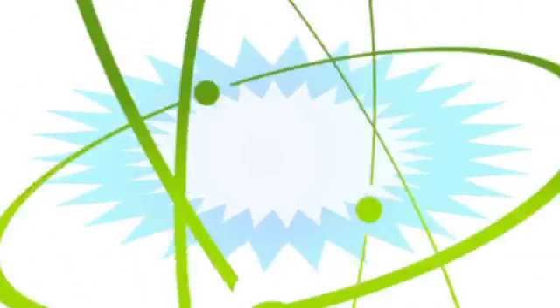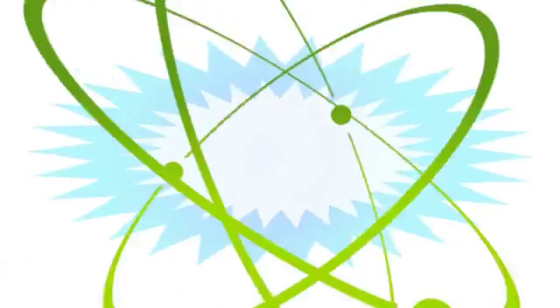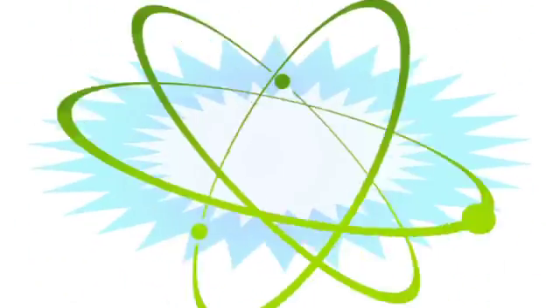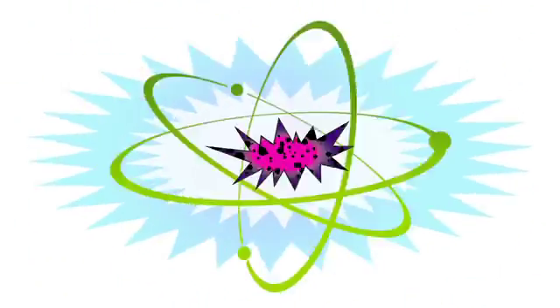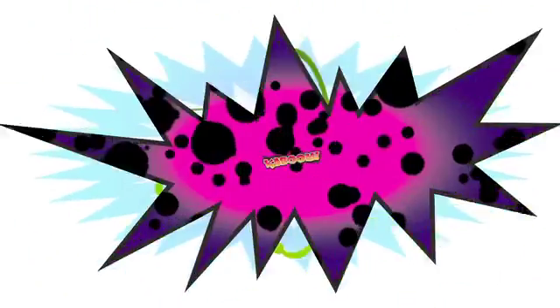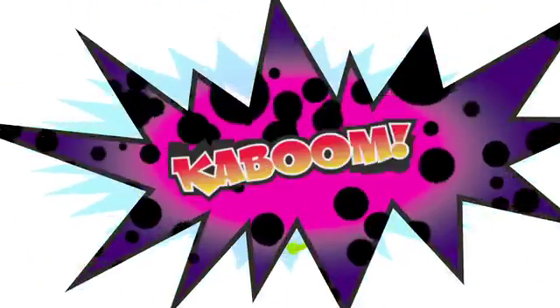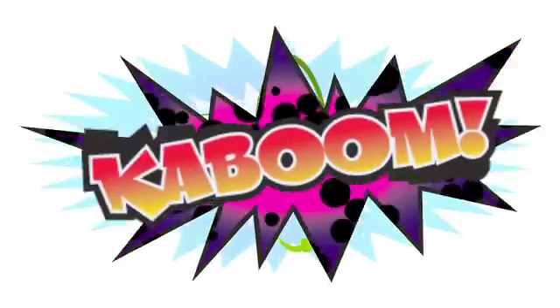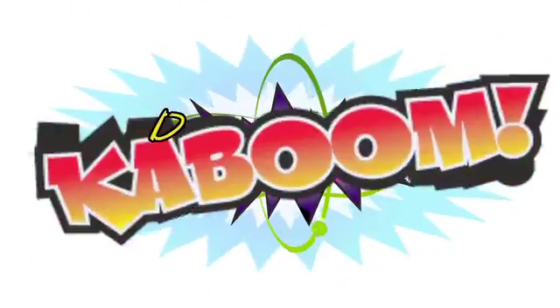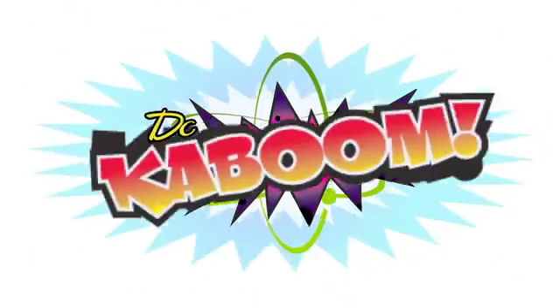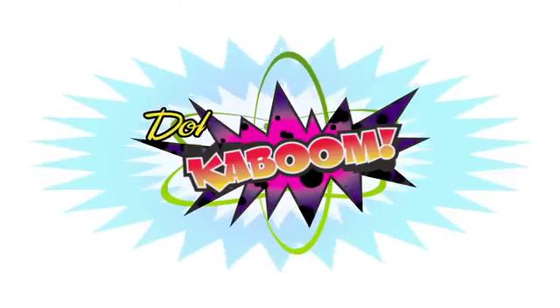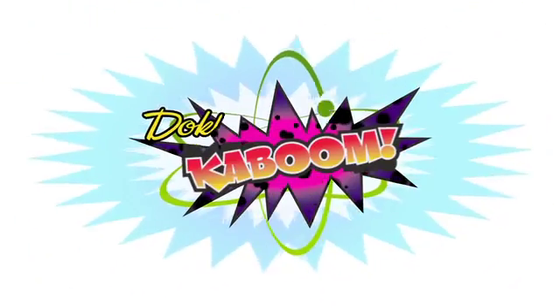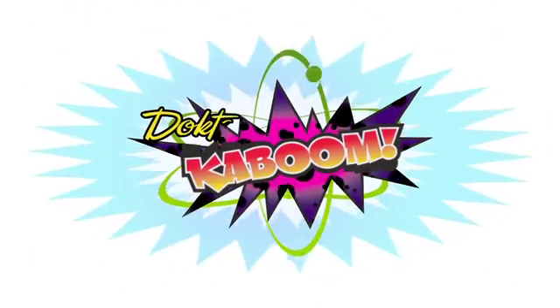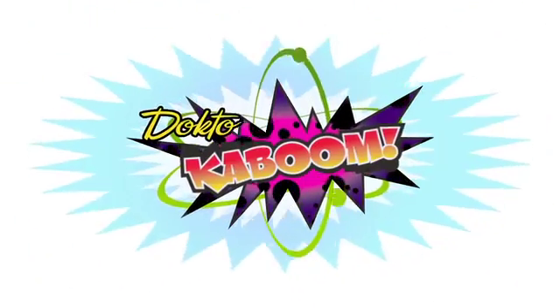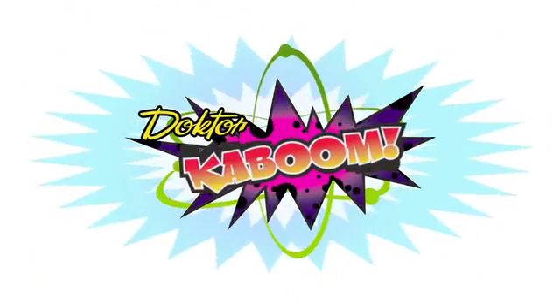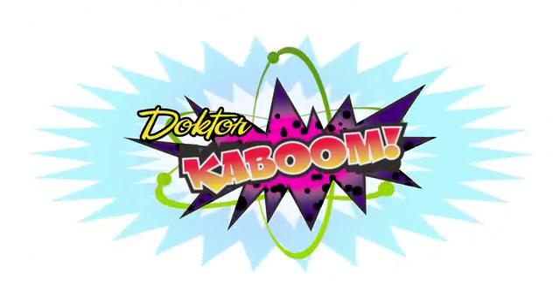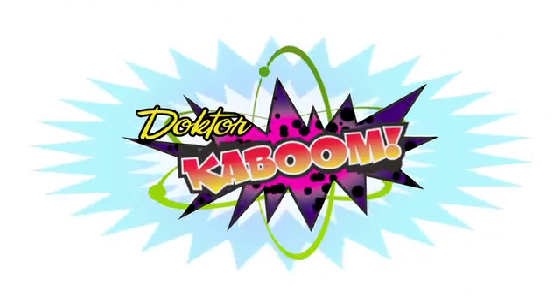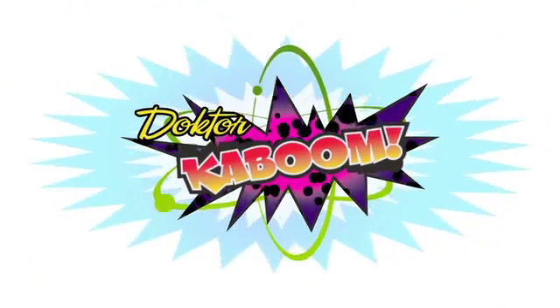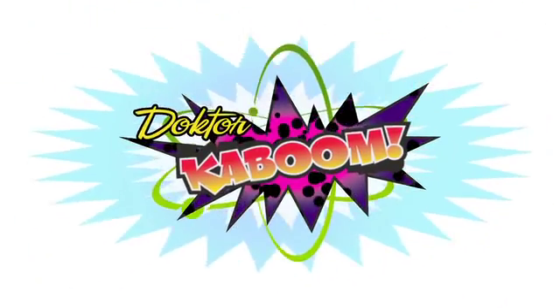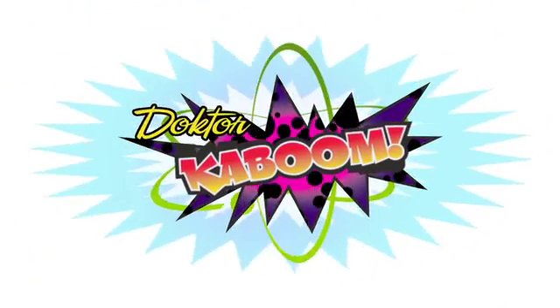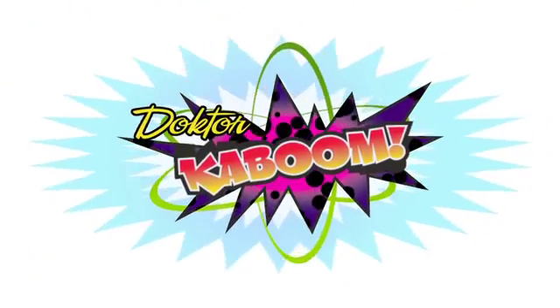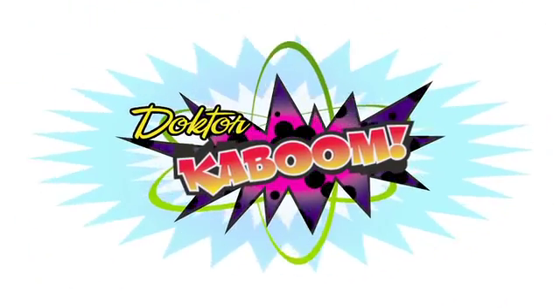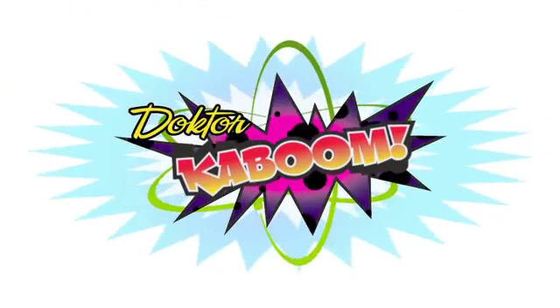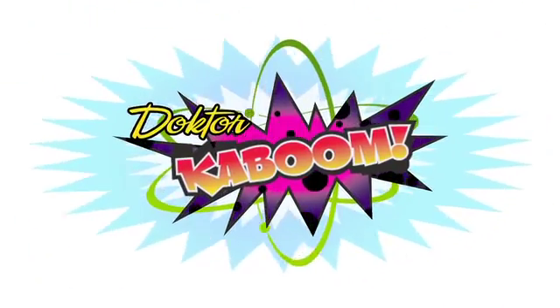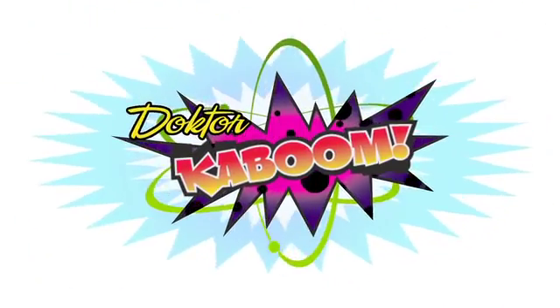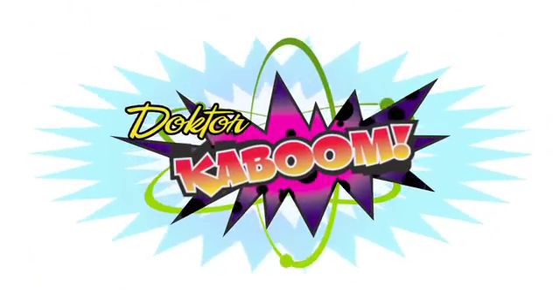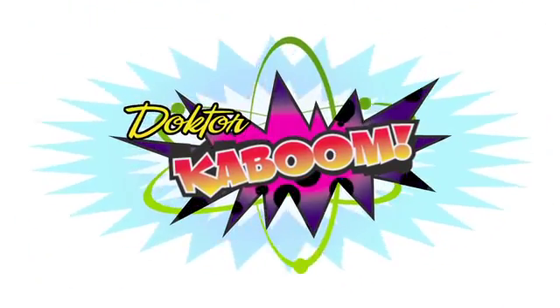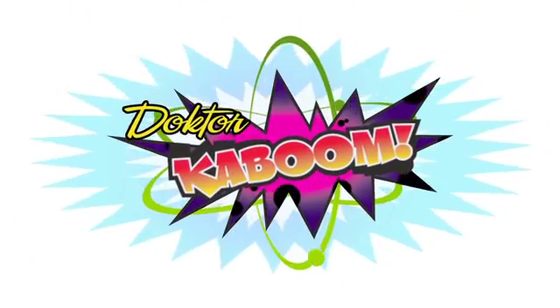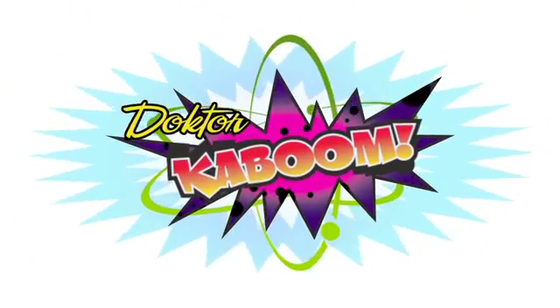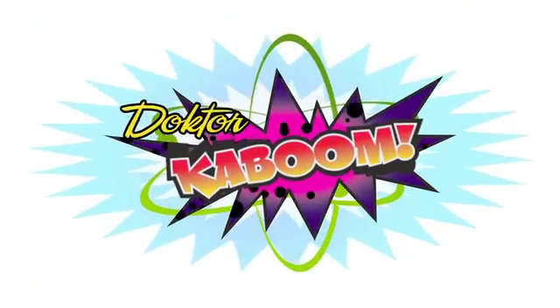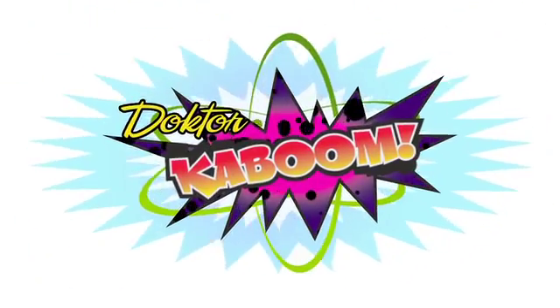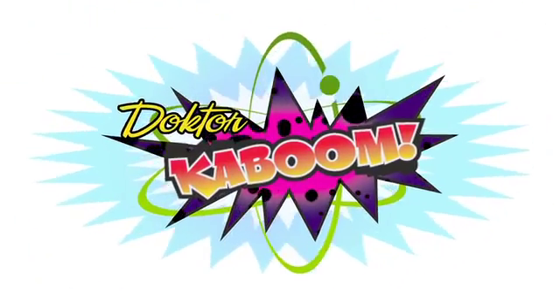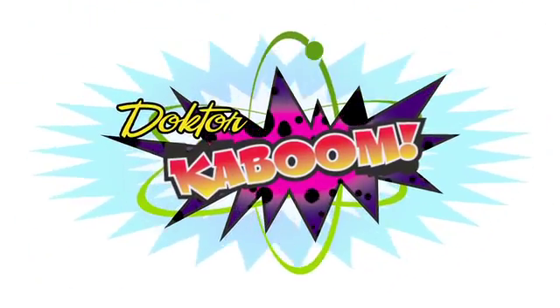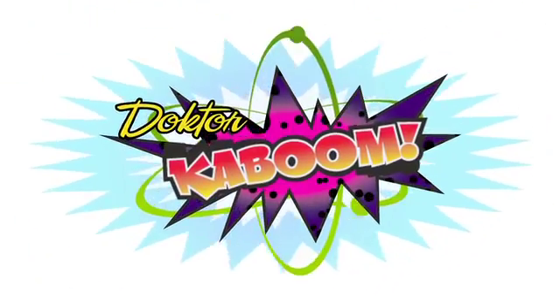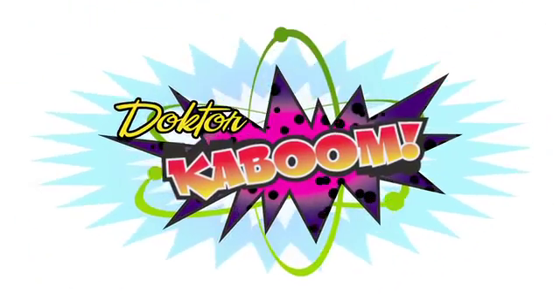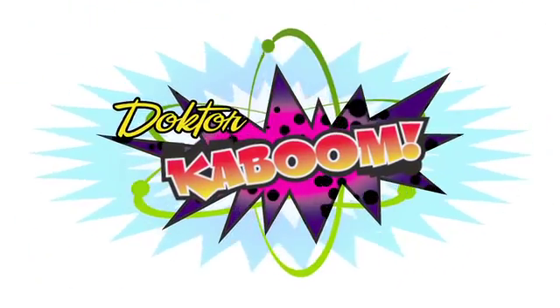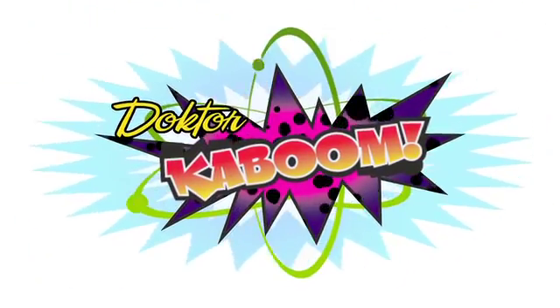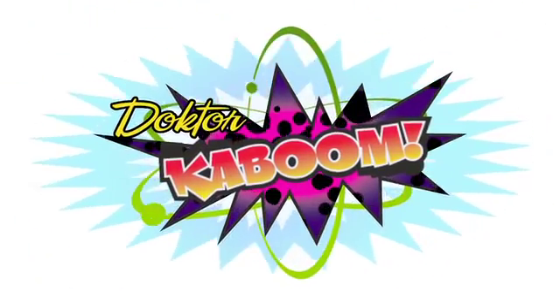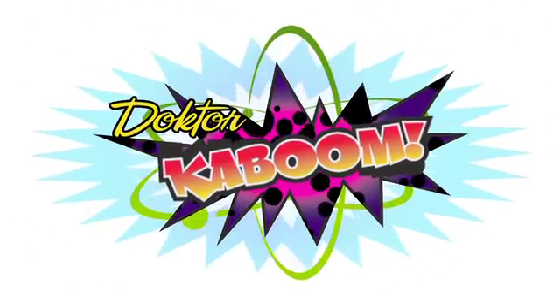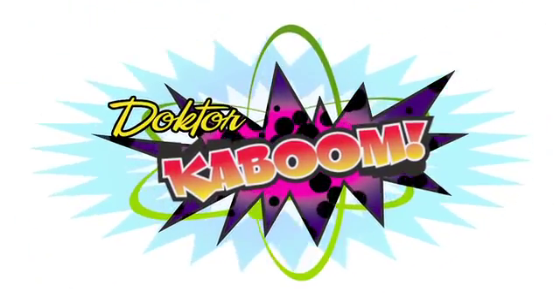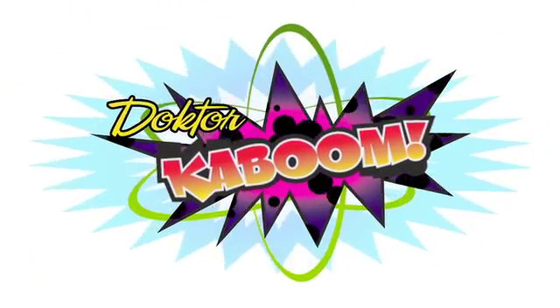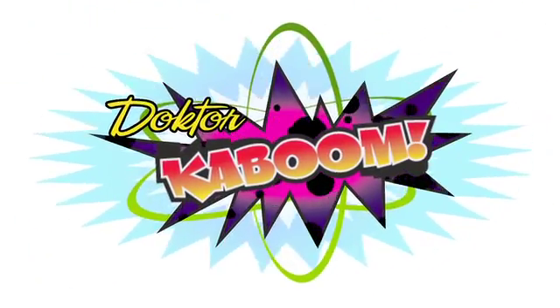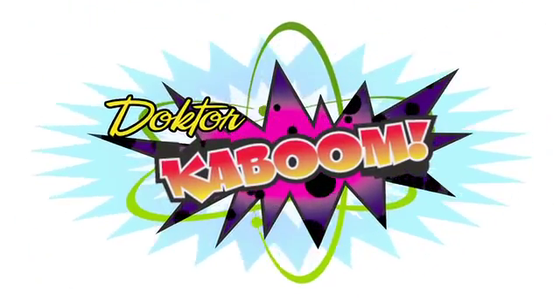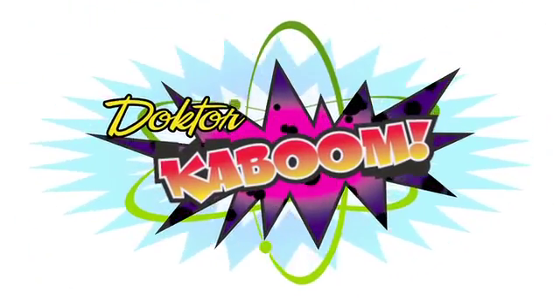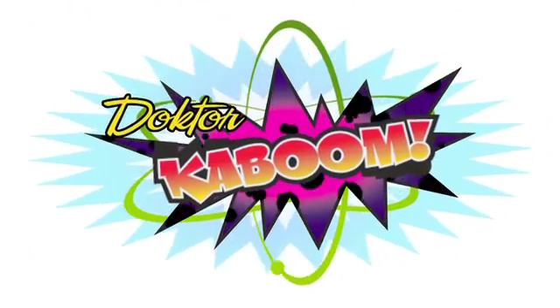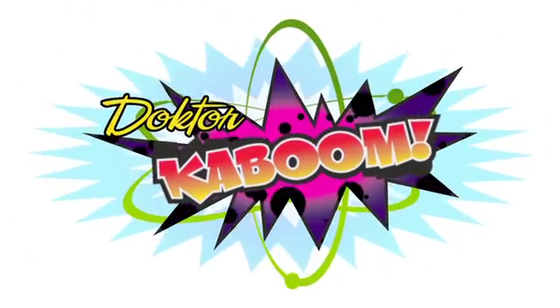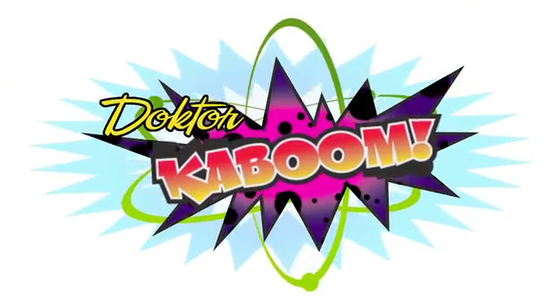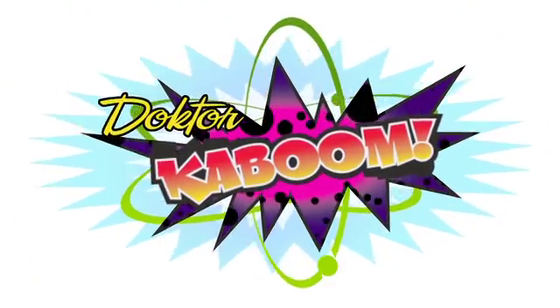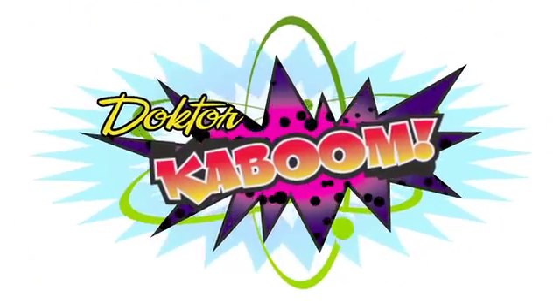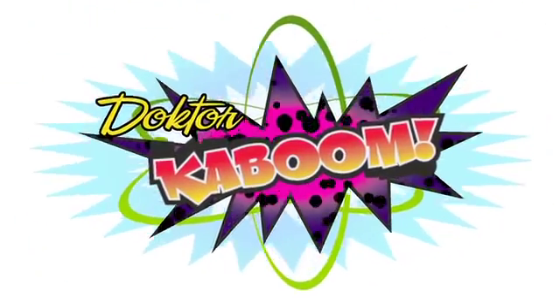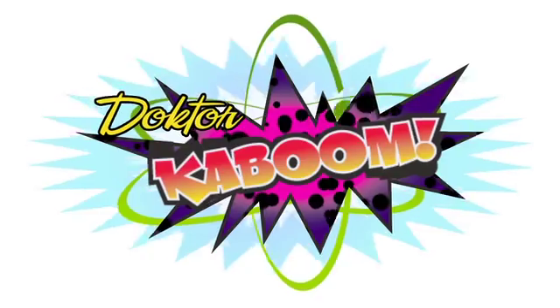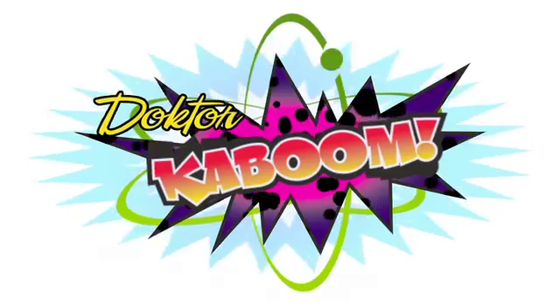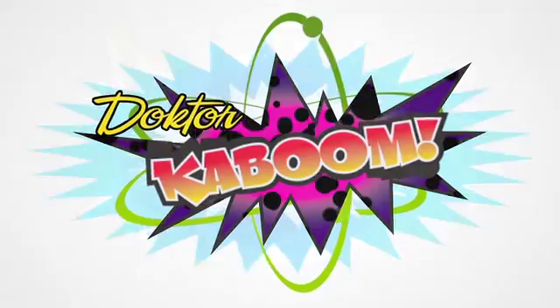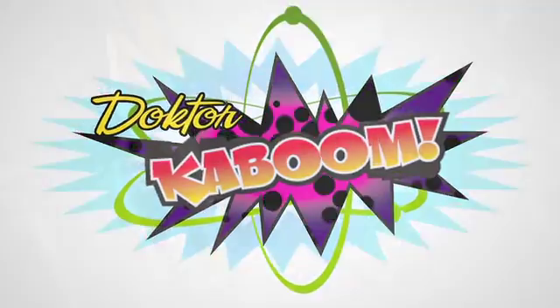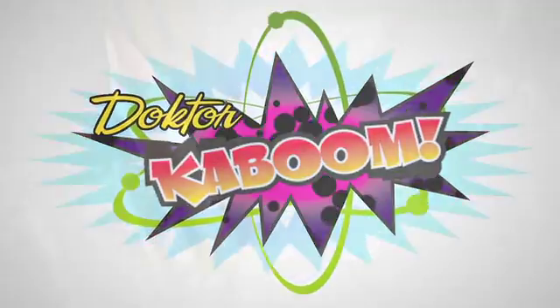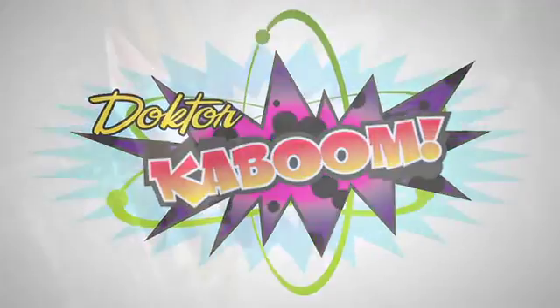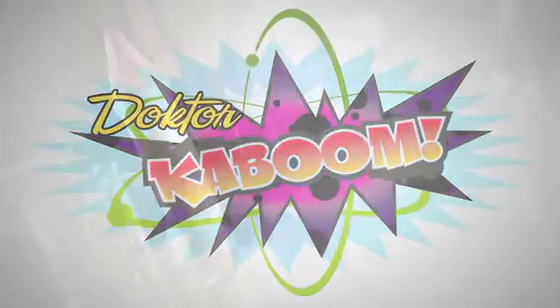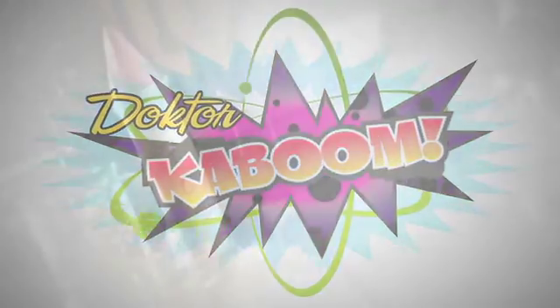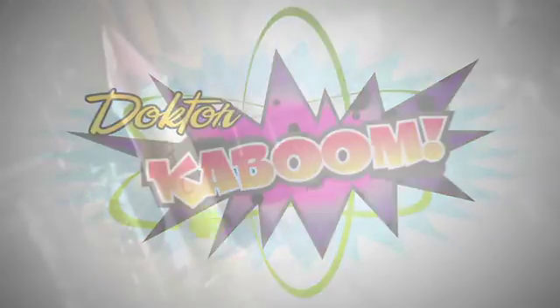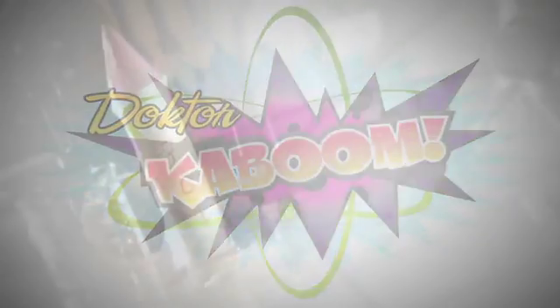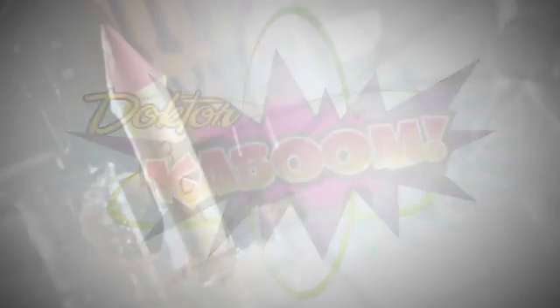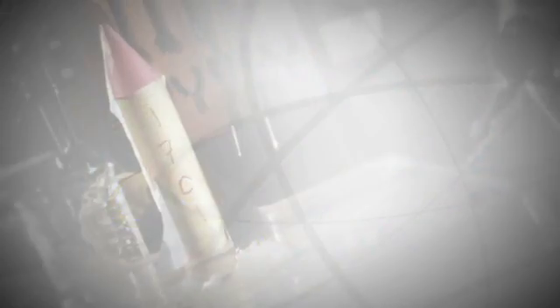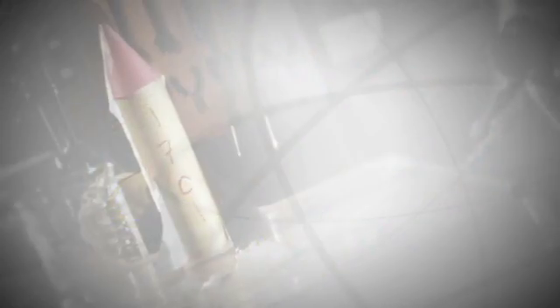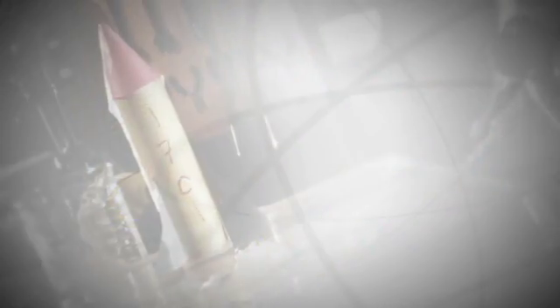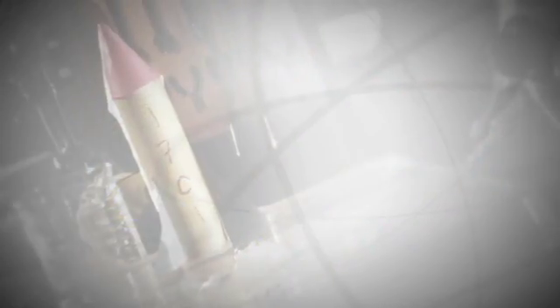He's Dr. Kaboom. What is my name? Dr. Kaboom.